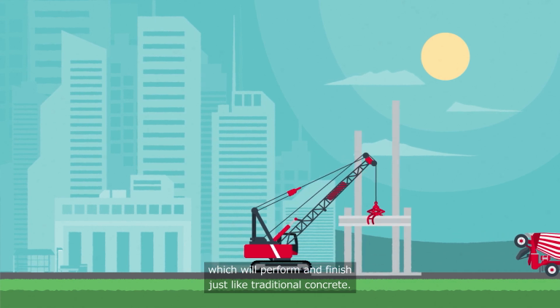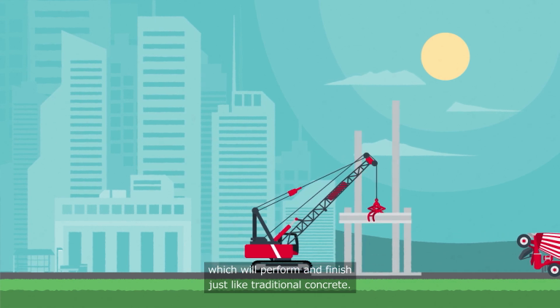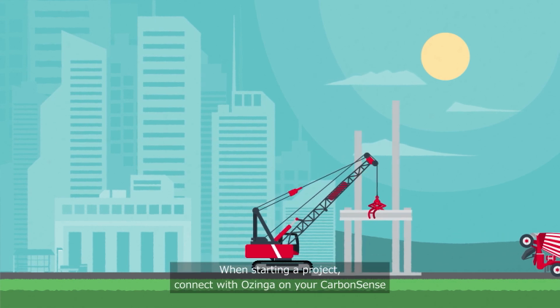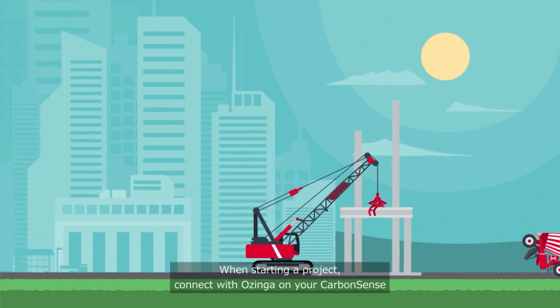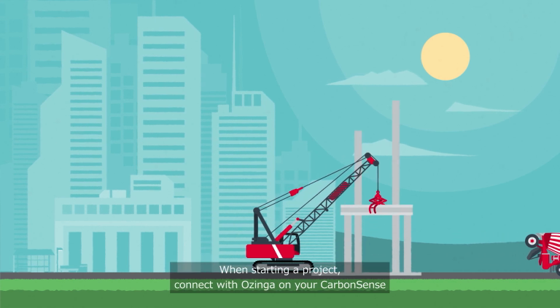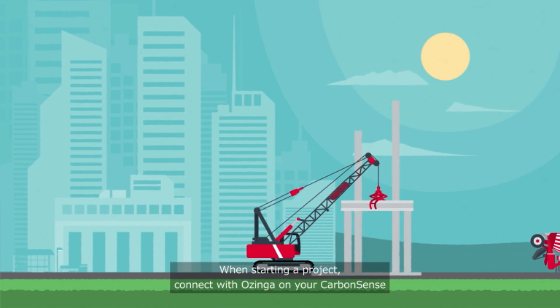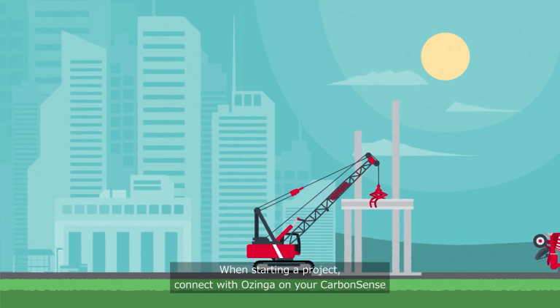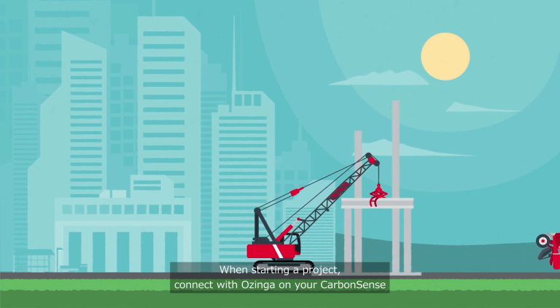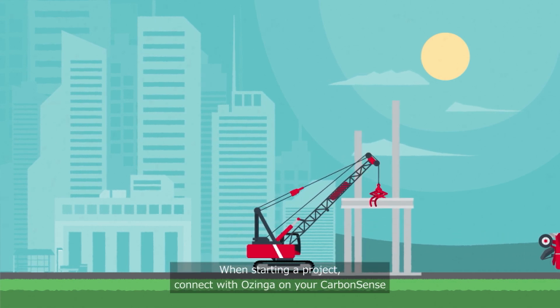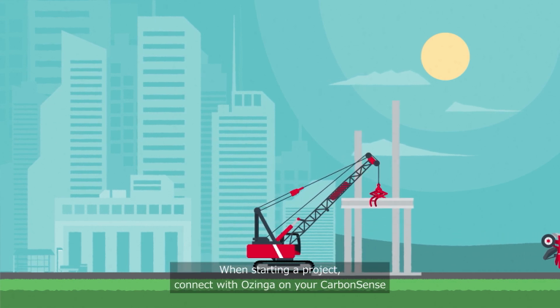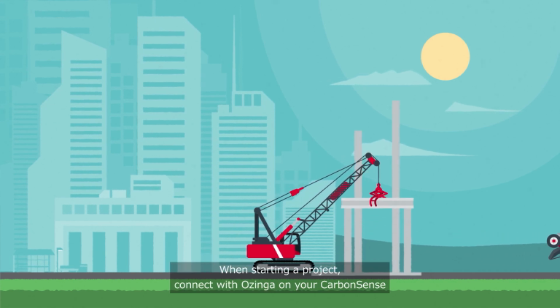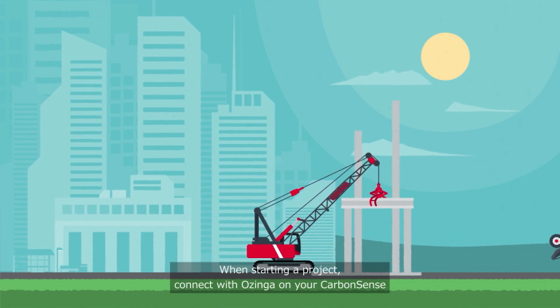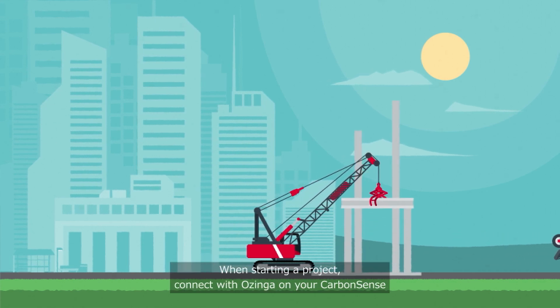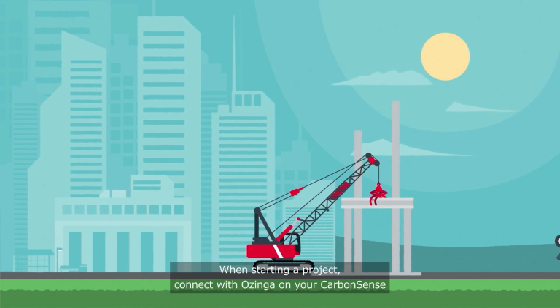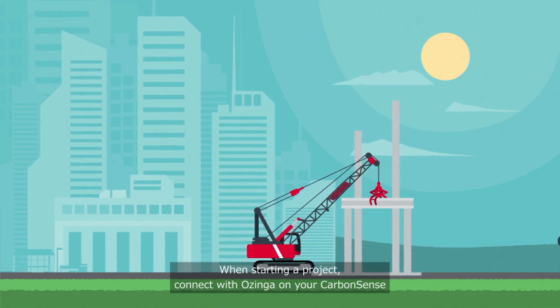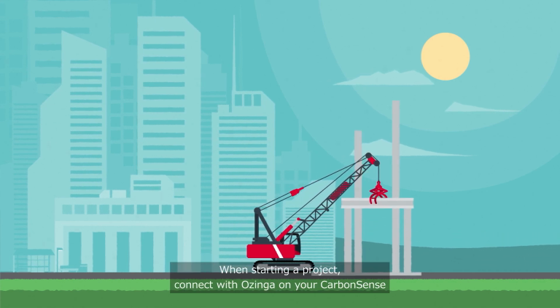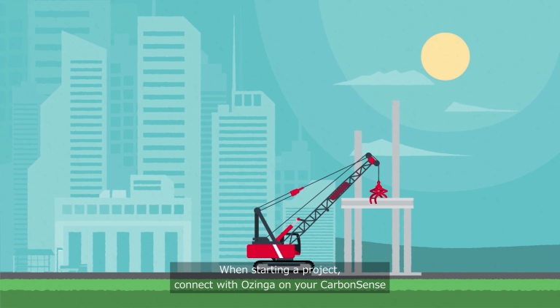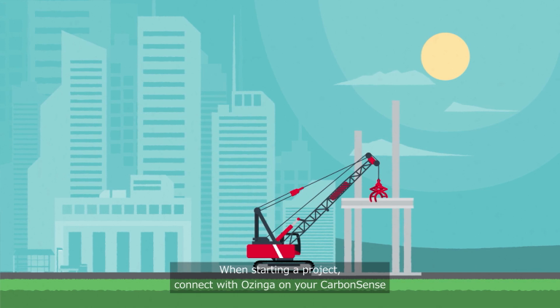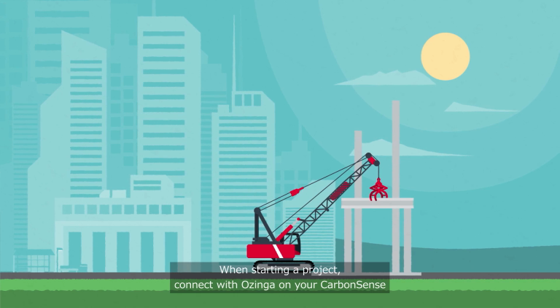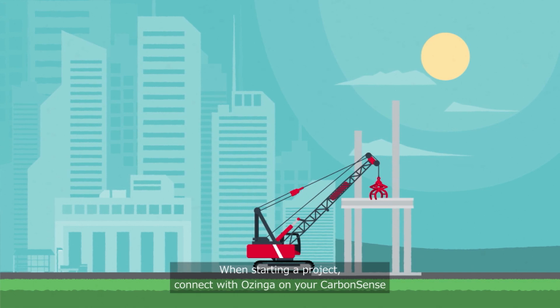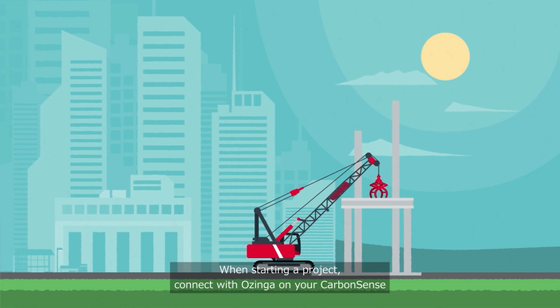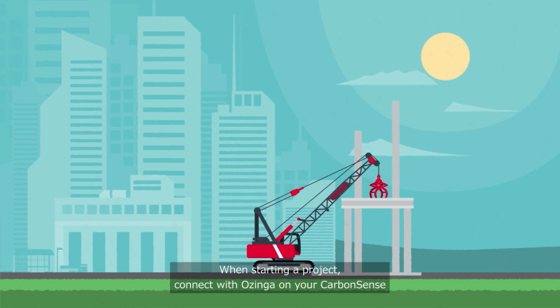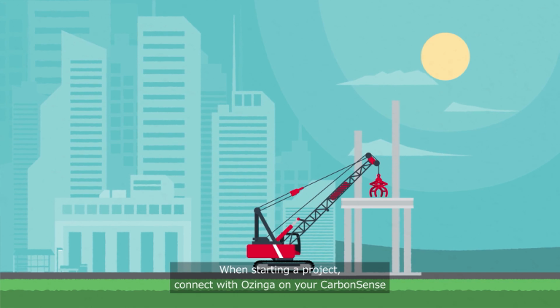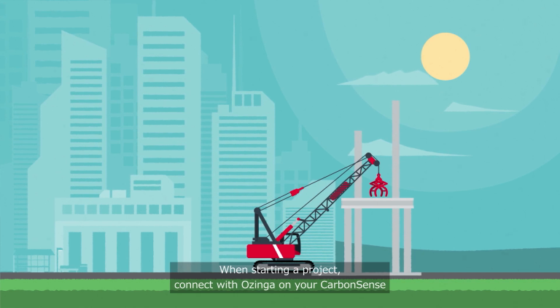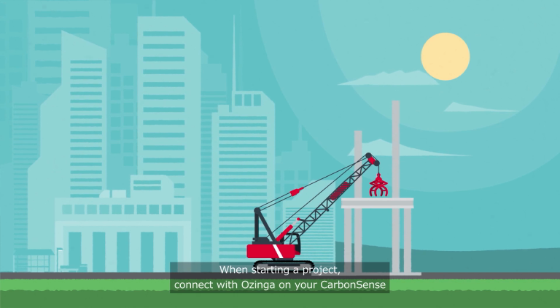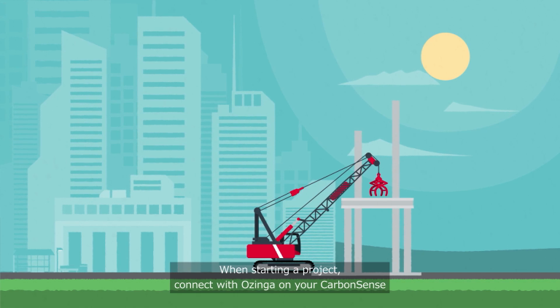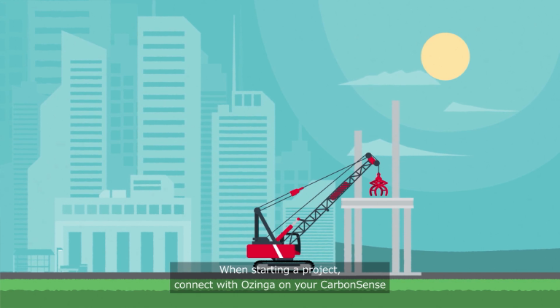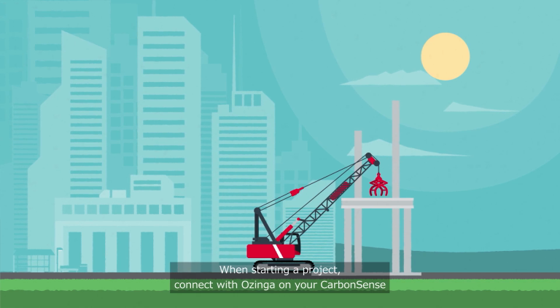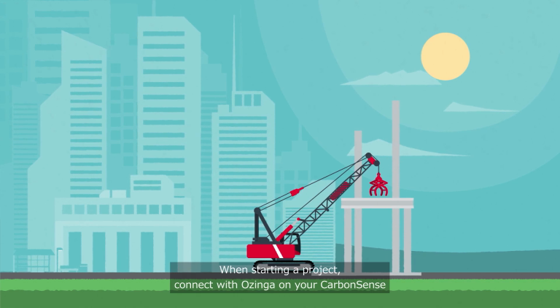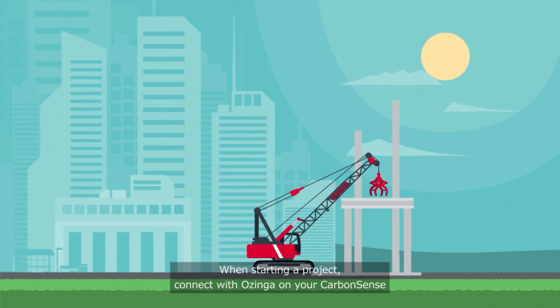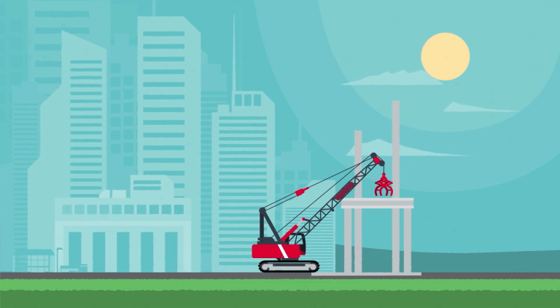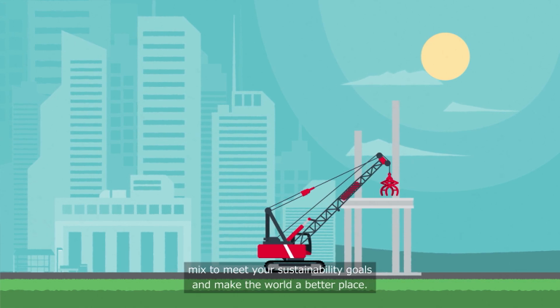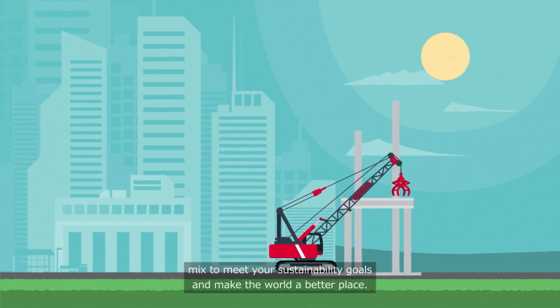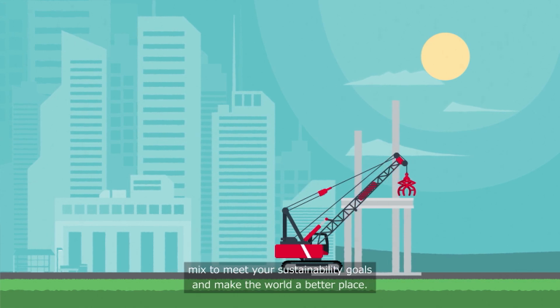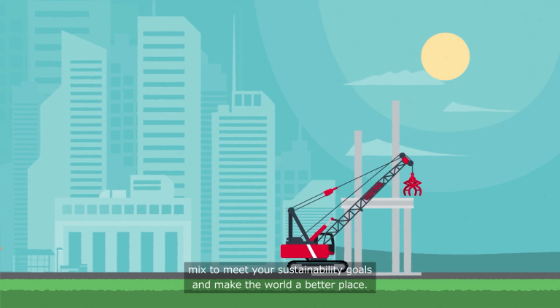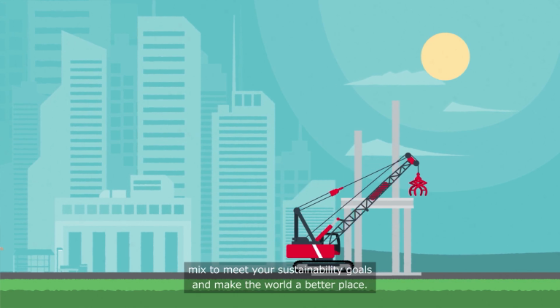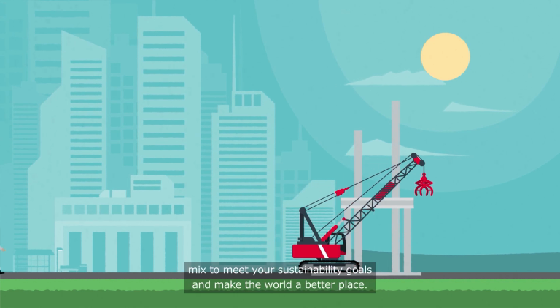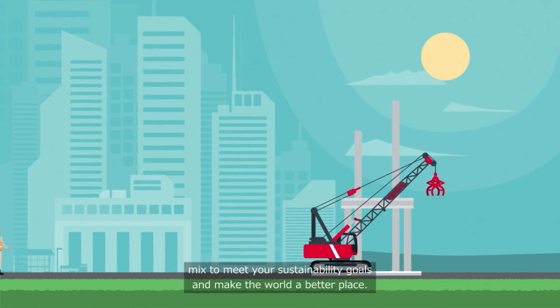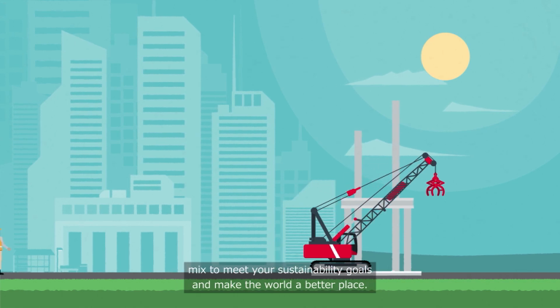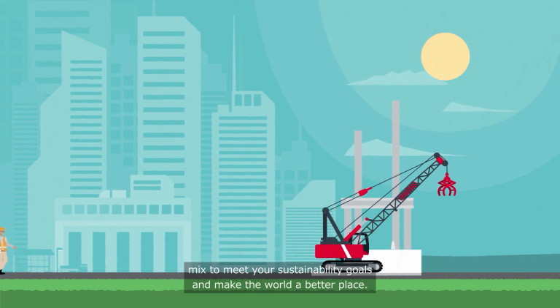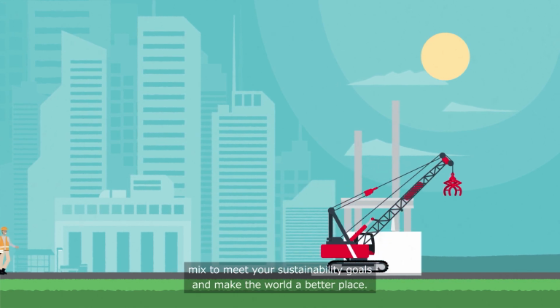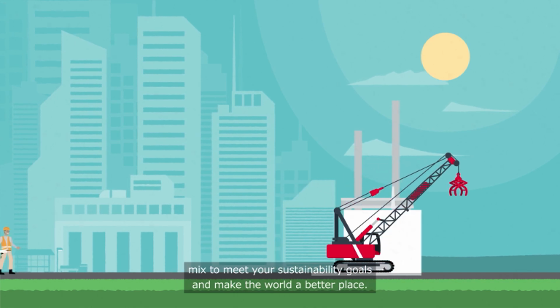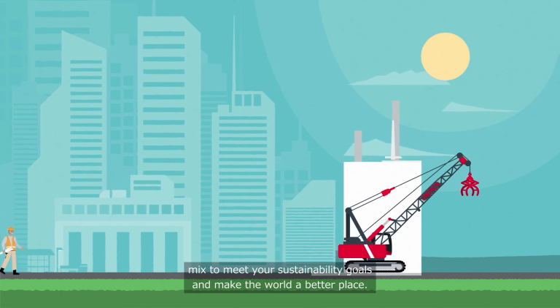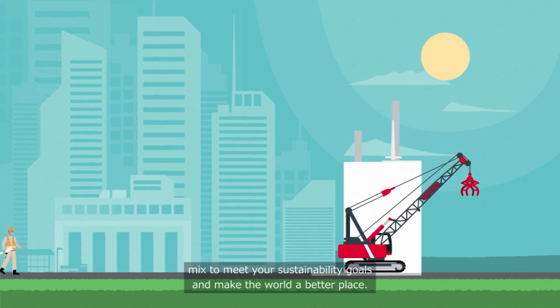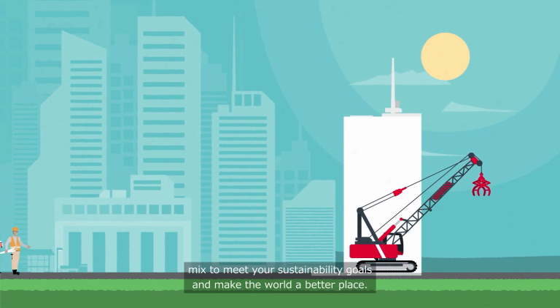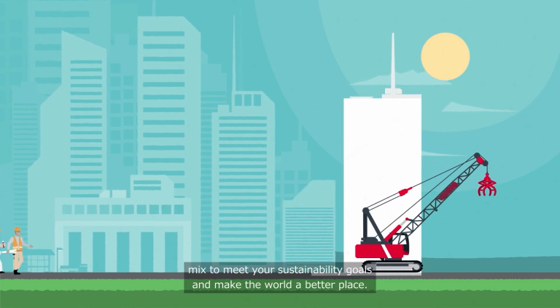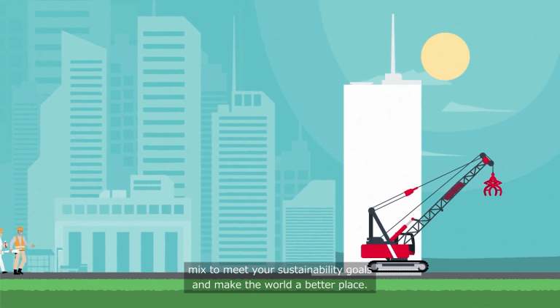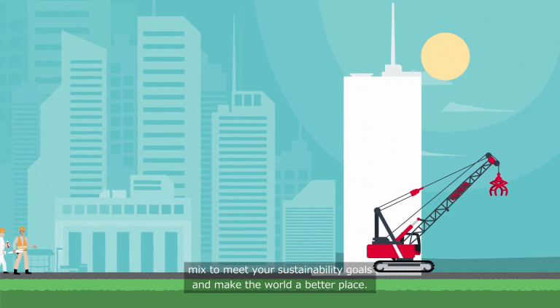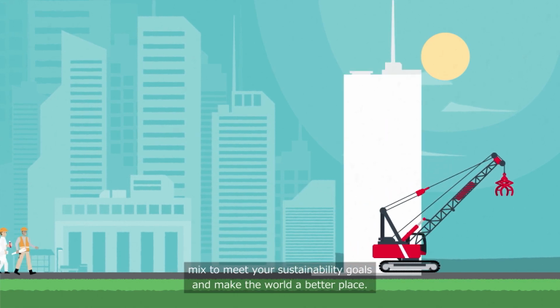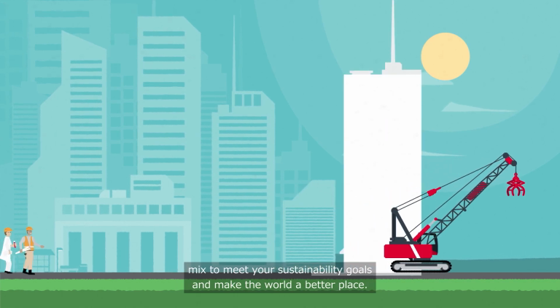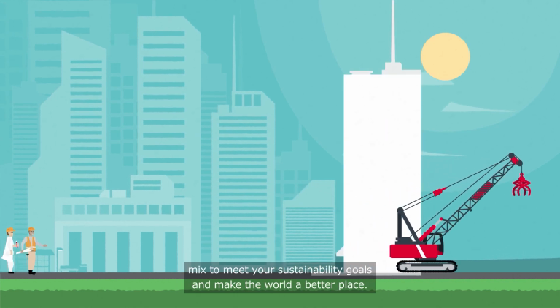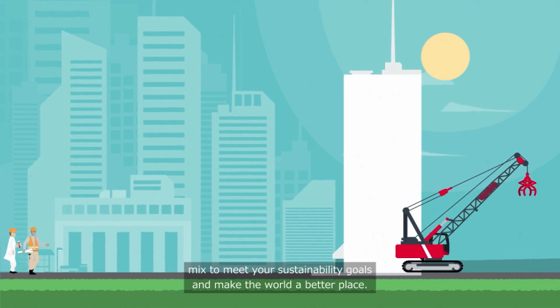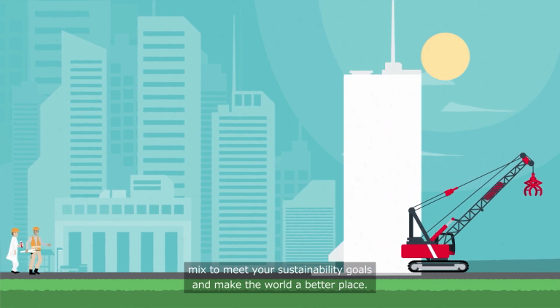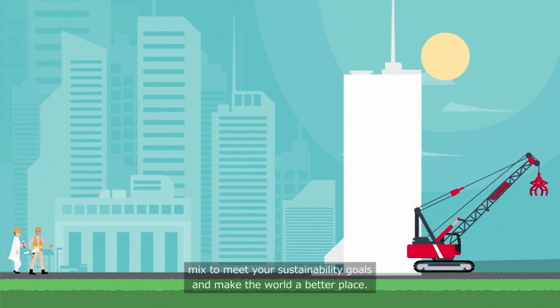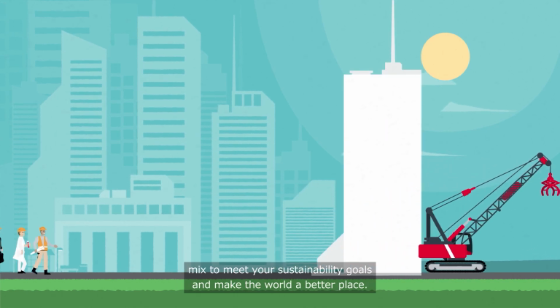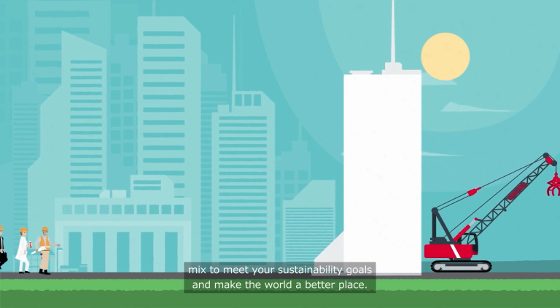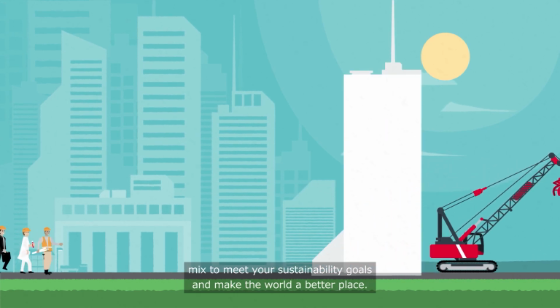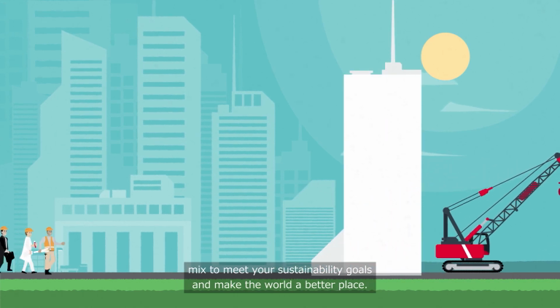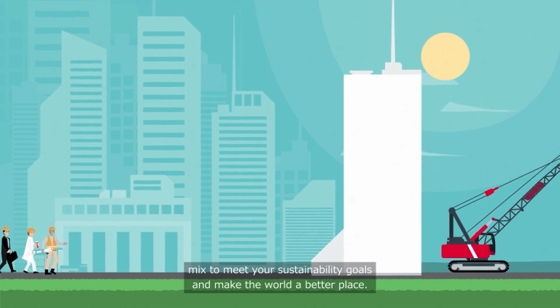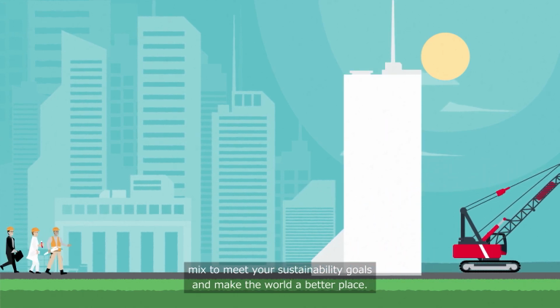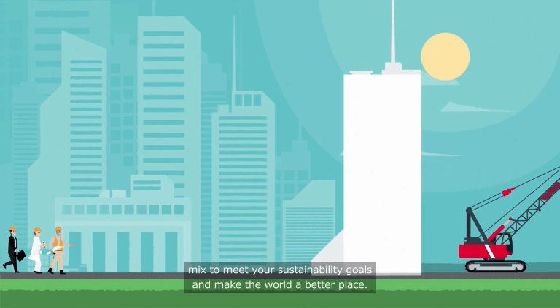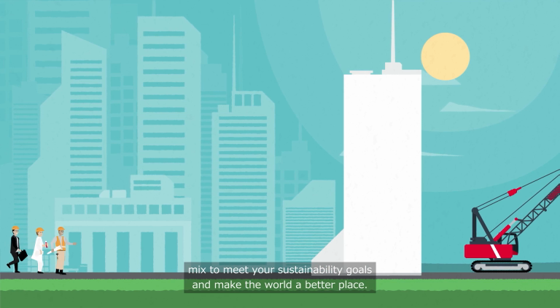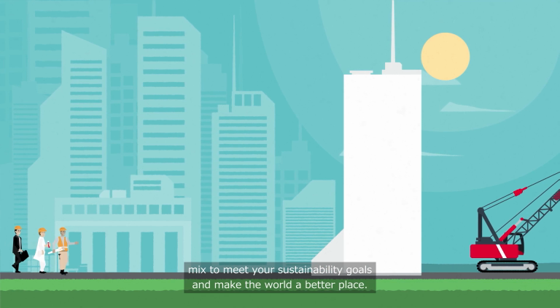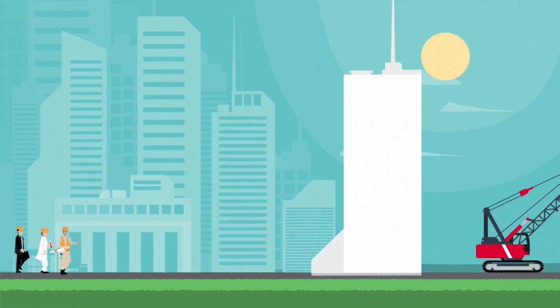When starting a project, connect with Ozinga on your CarbonSense mix to meet your sustainability goals and make the world a better place.